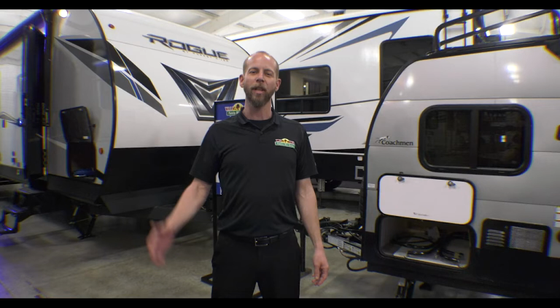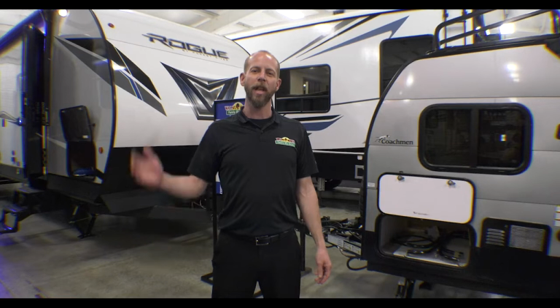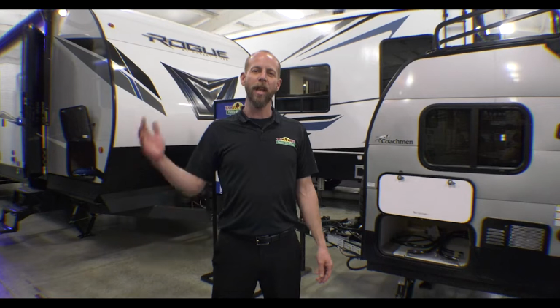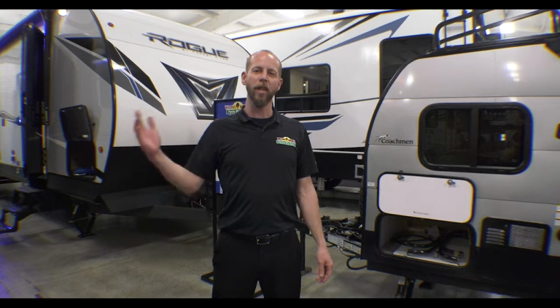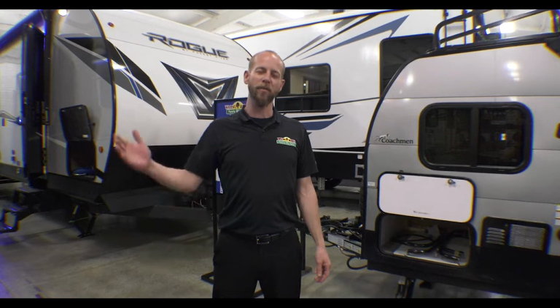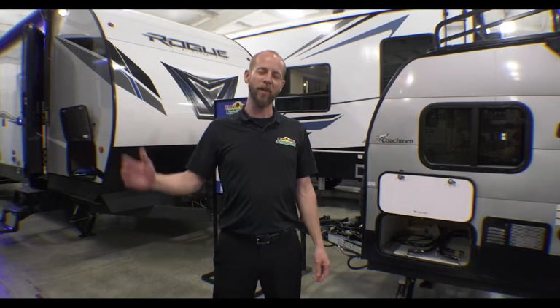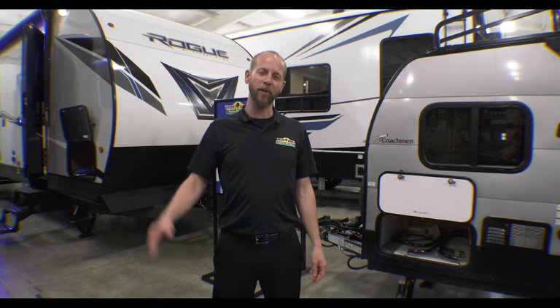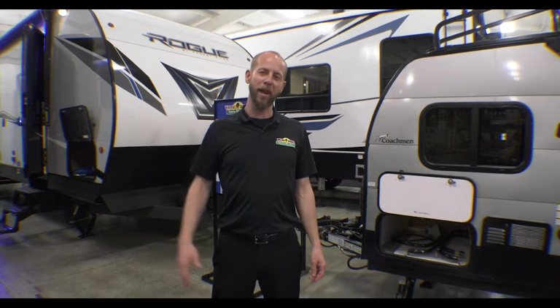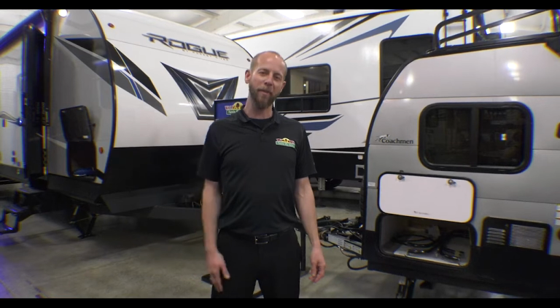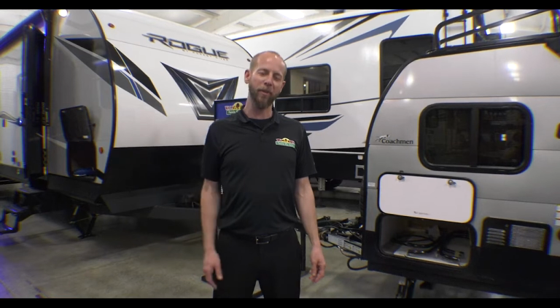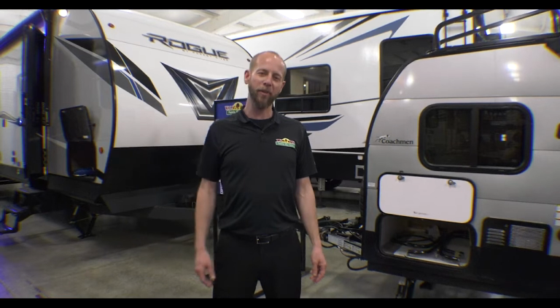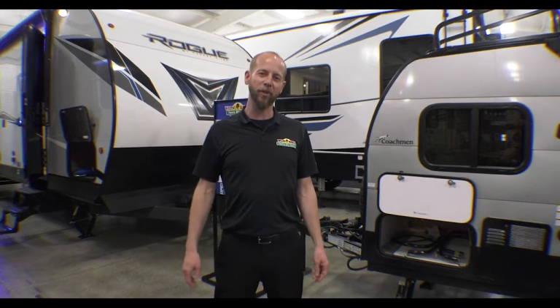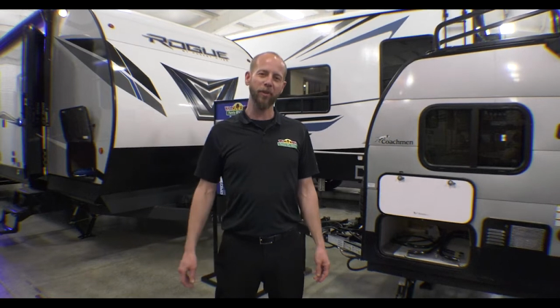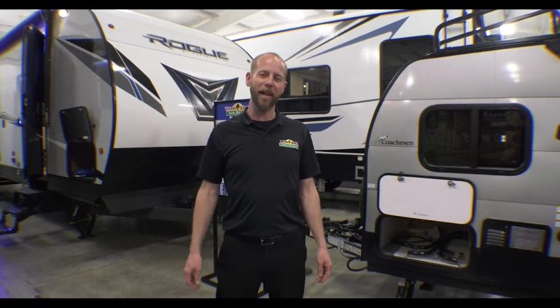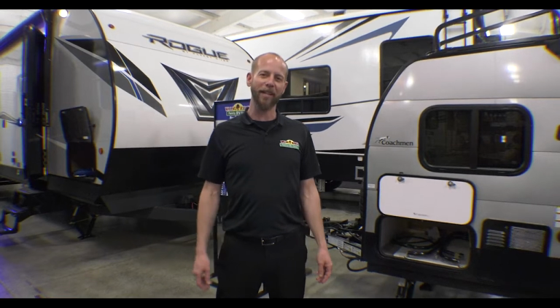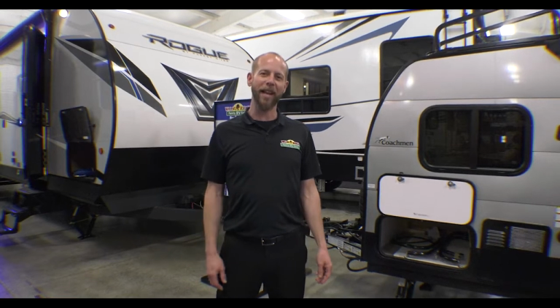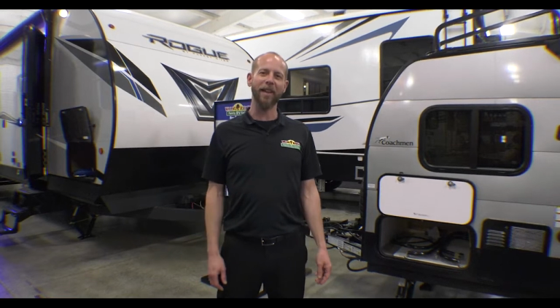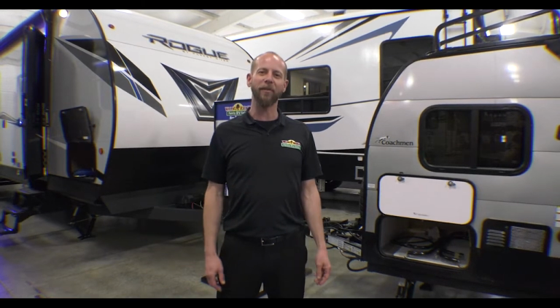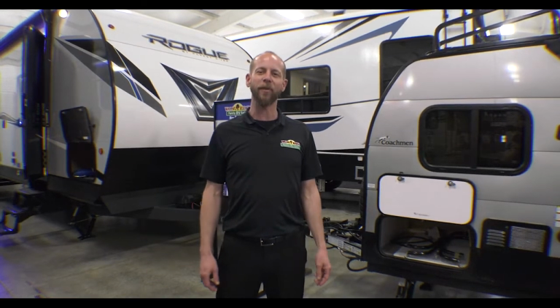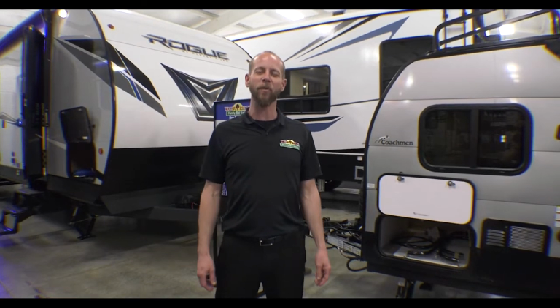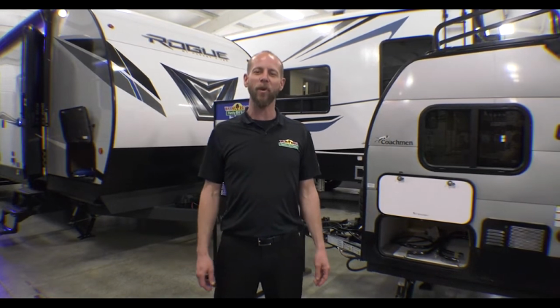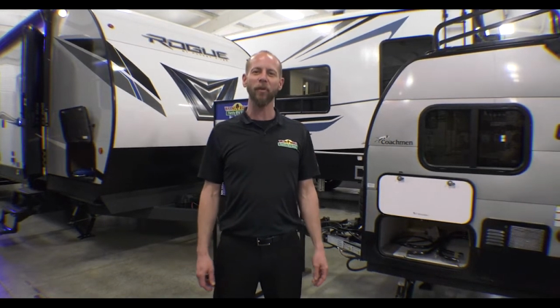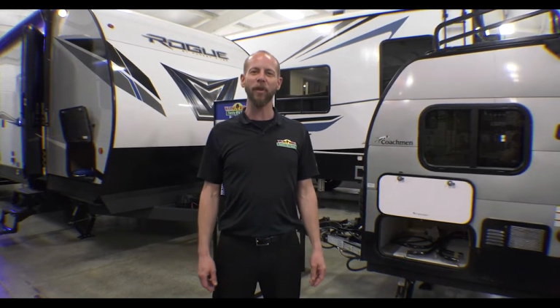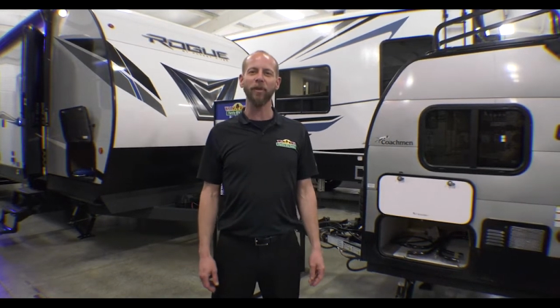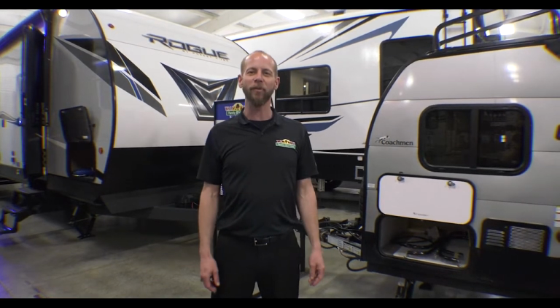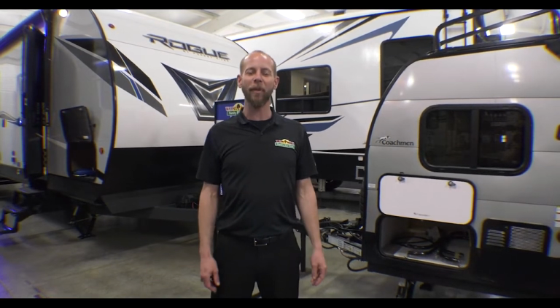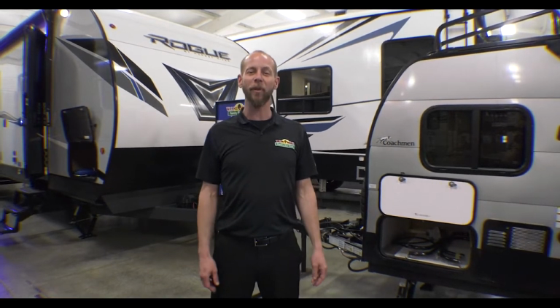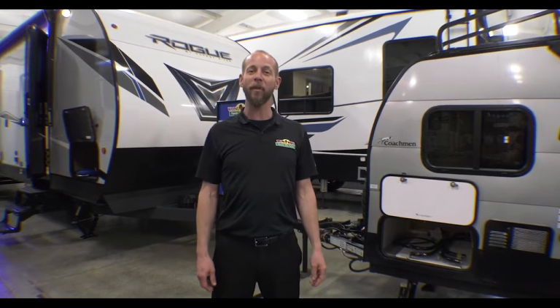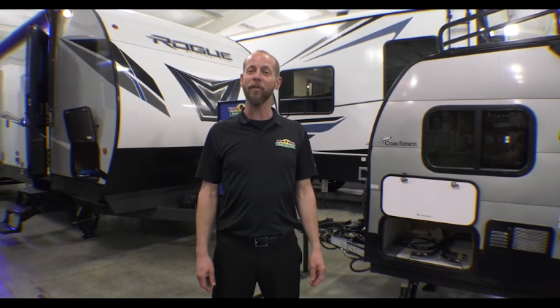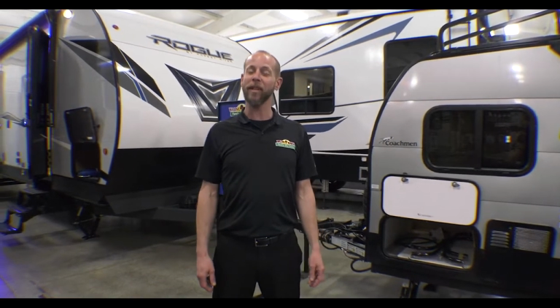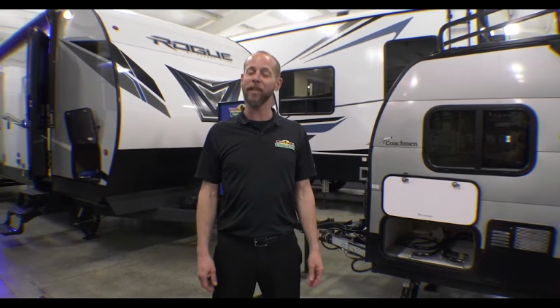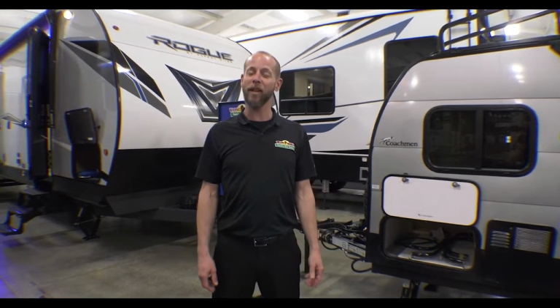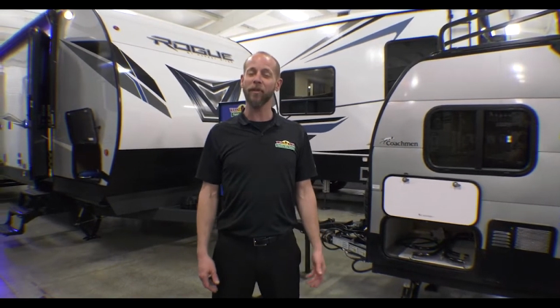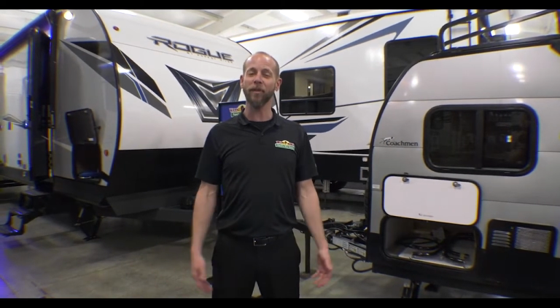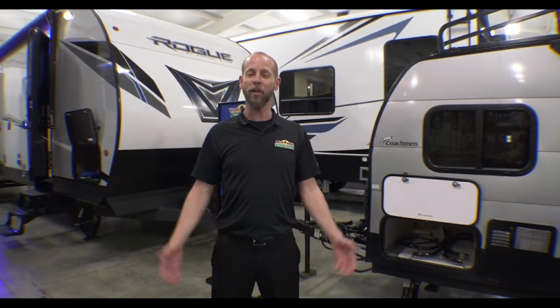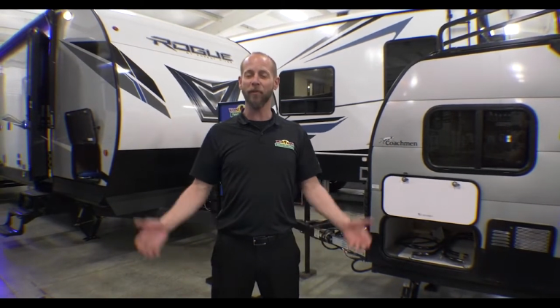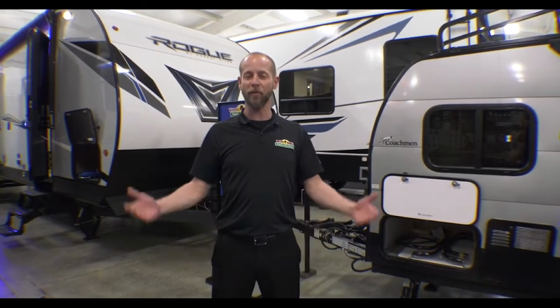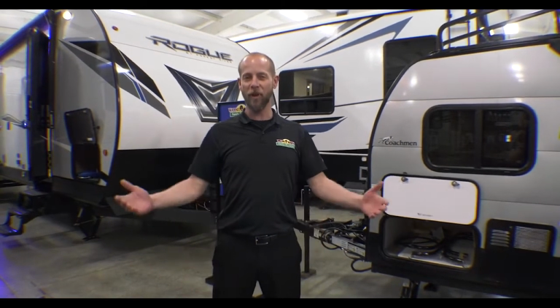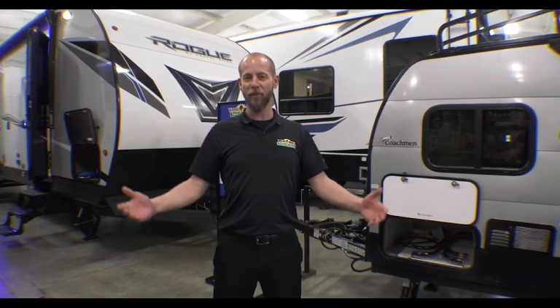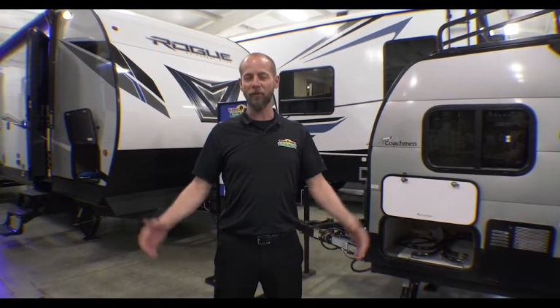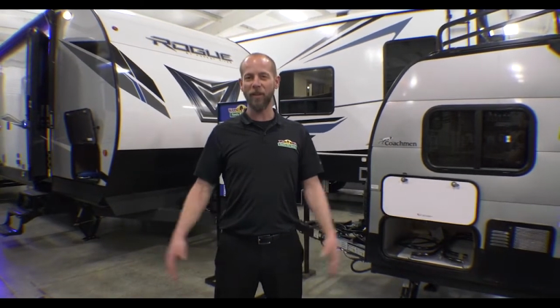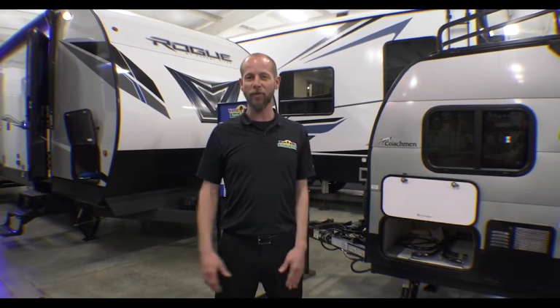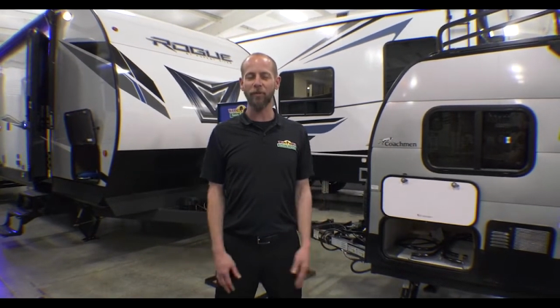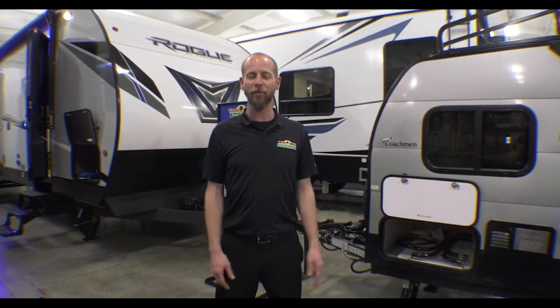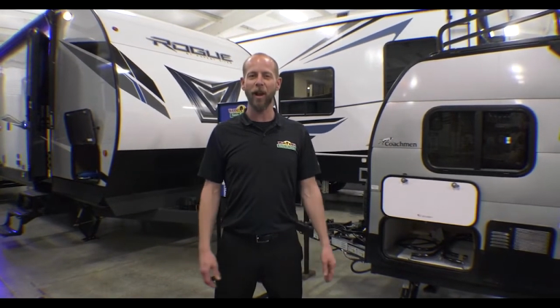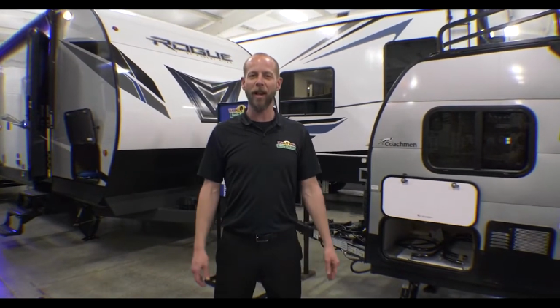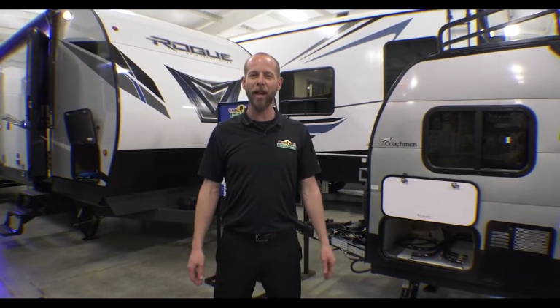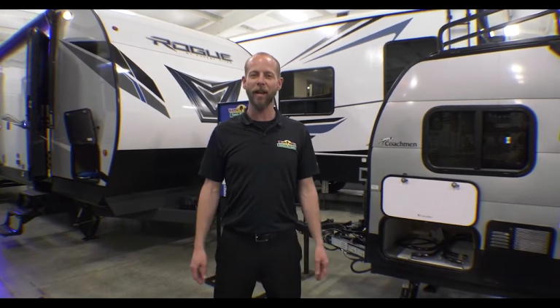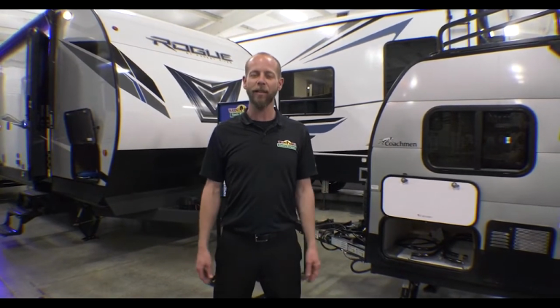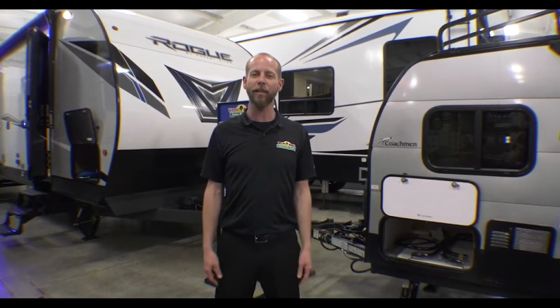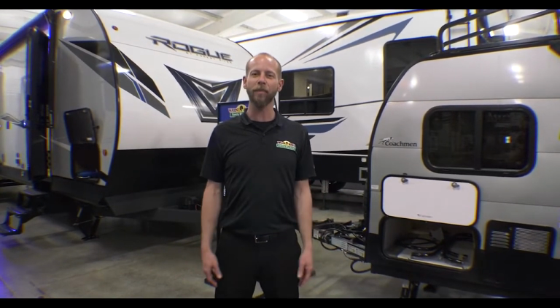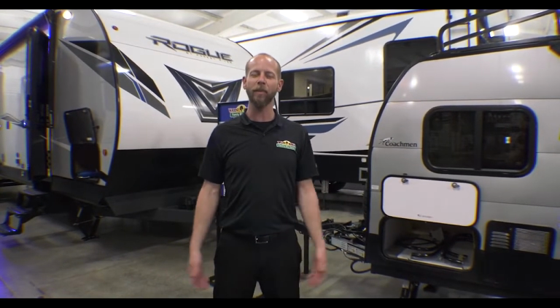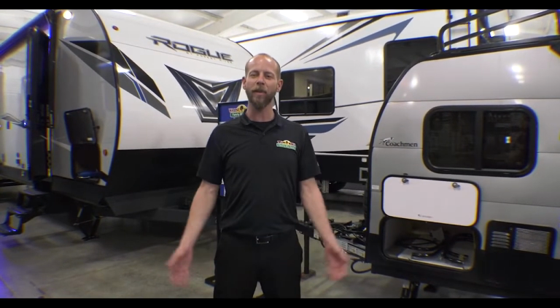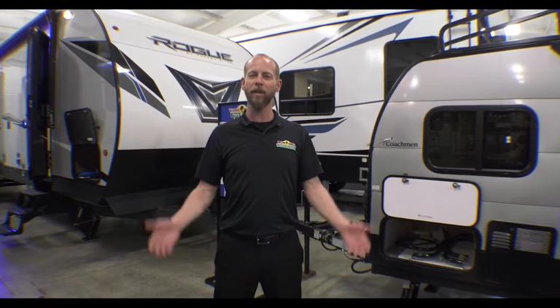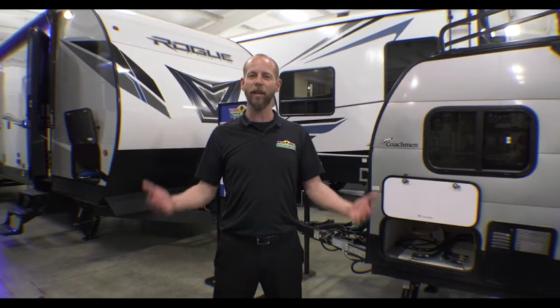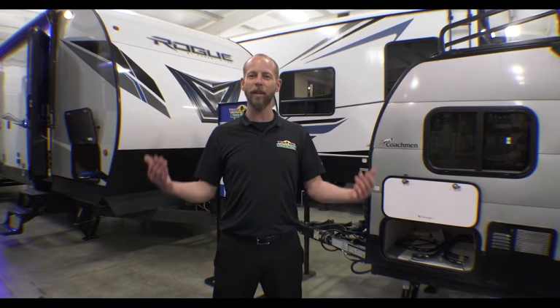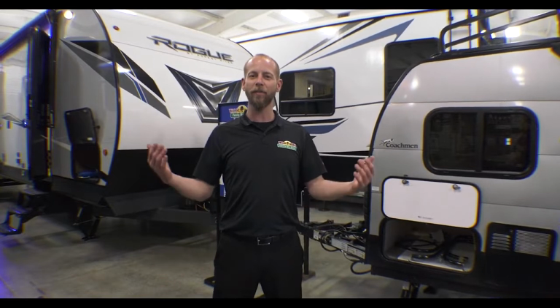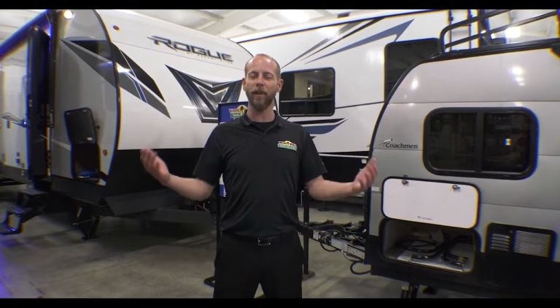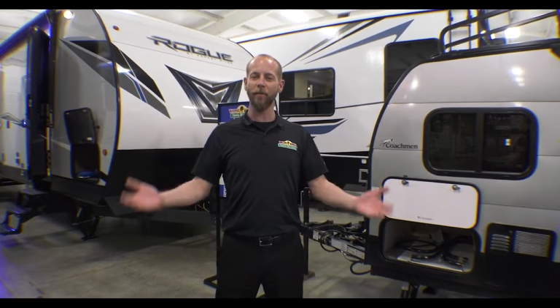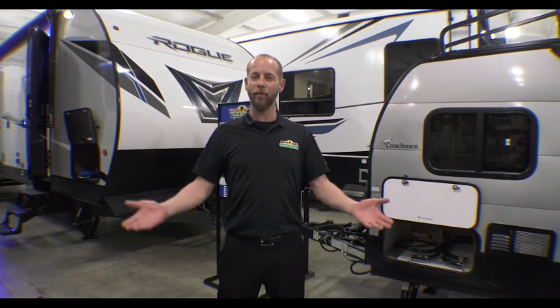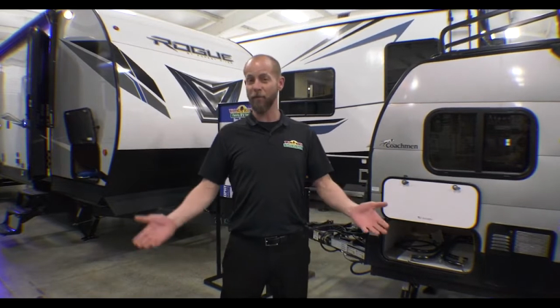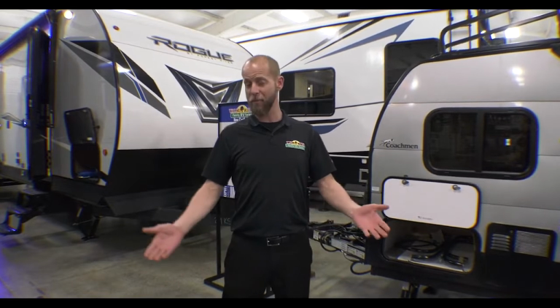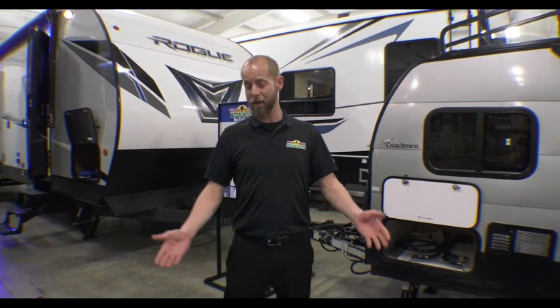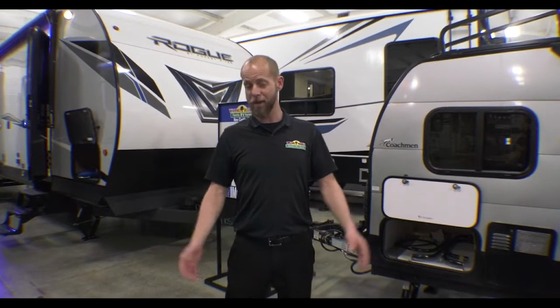Hello fellow campers, Jake Davis, Walnut Ridge Family RV Sales here for another feature Friday. Seems to be a favorite for me.